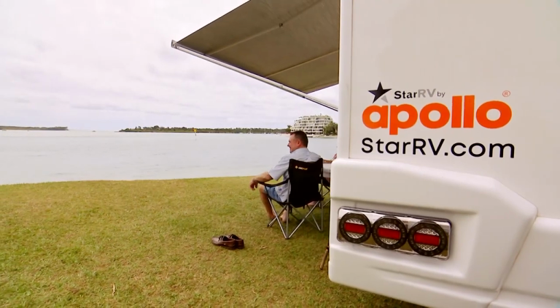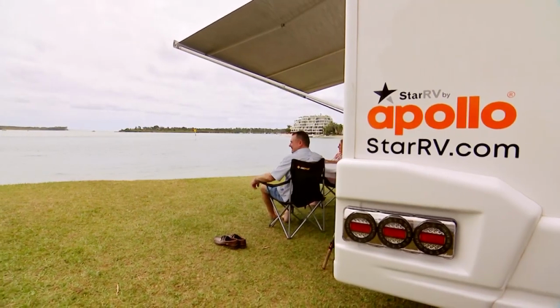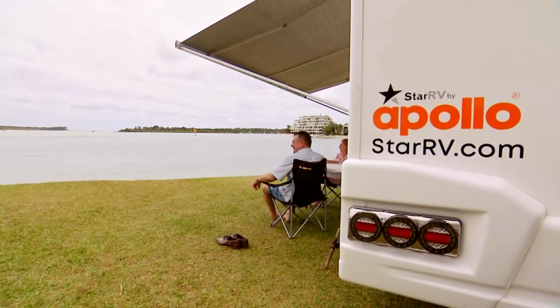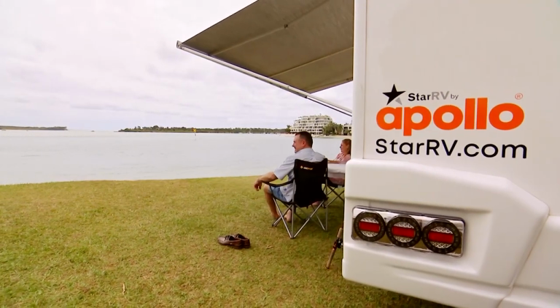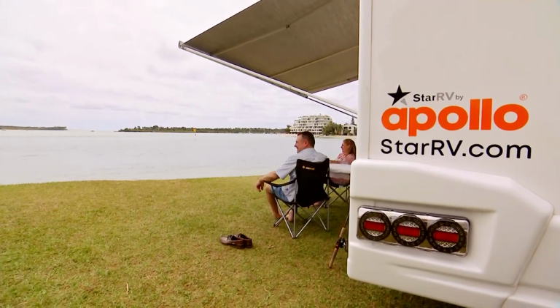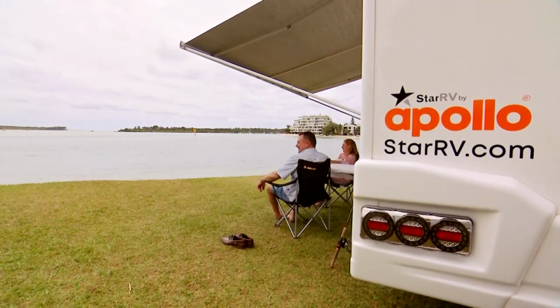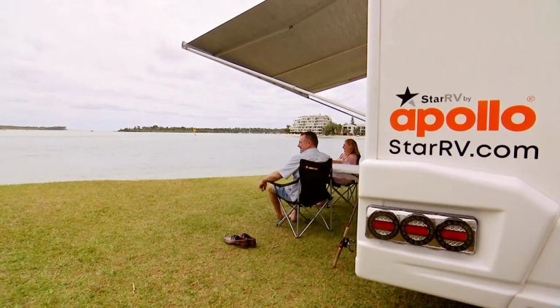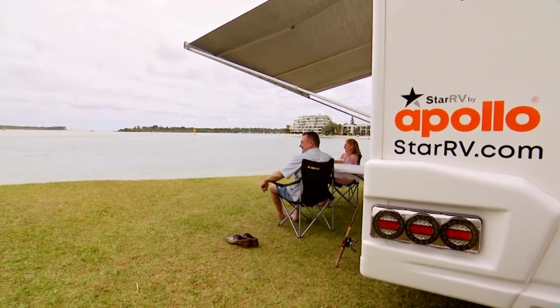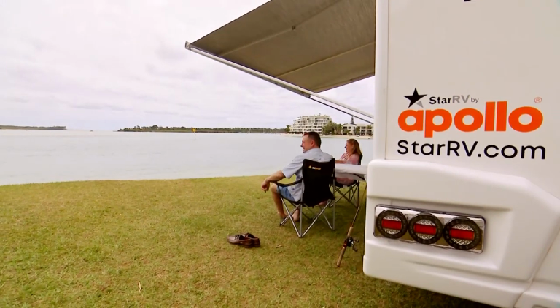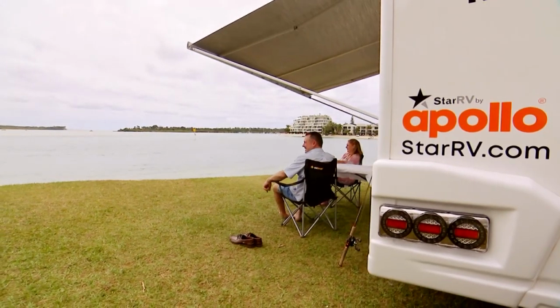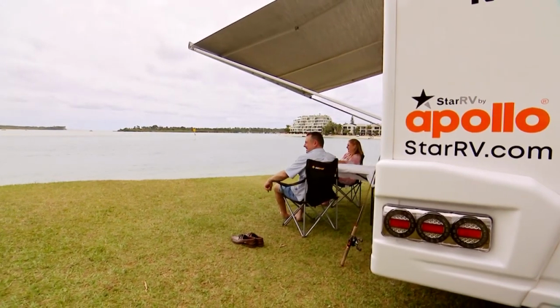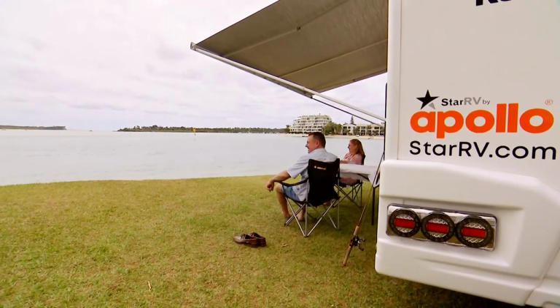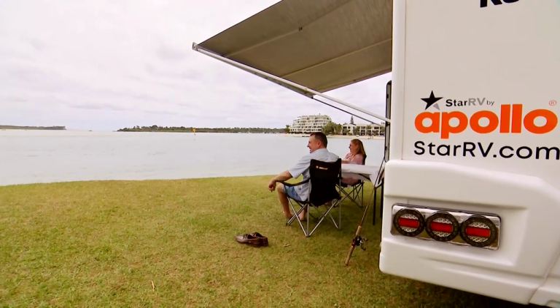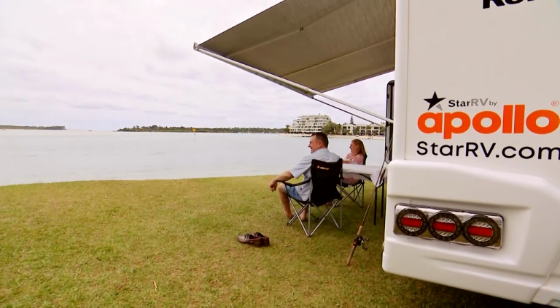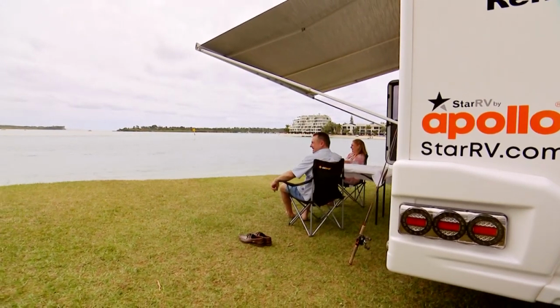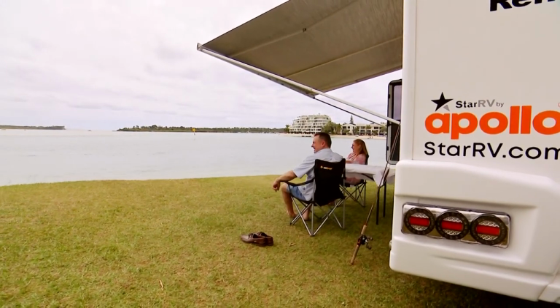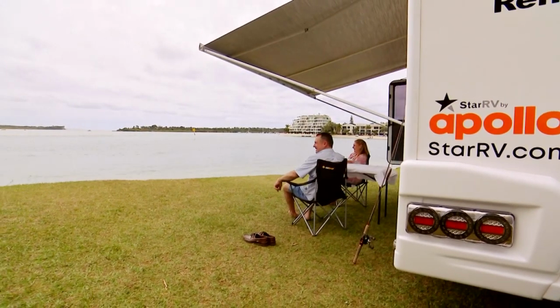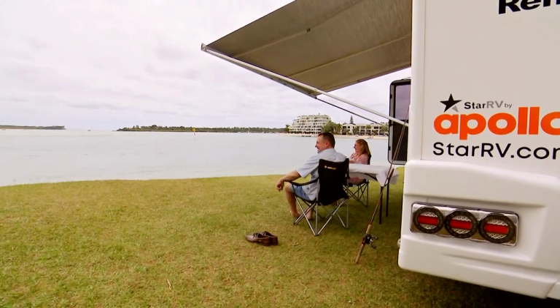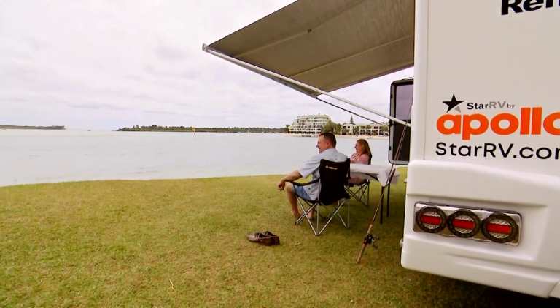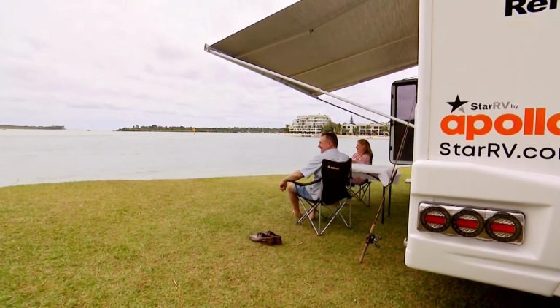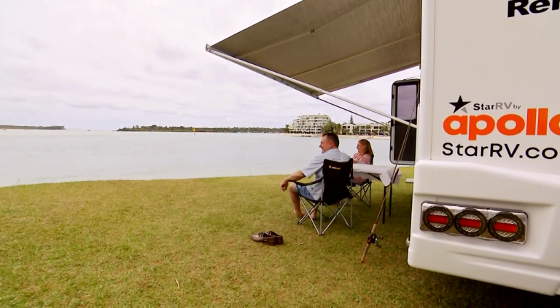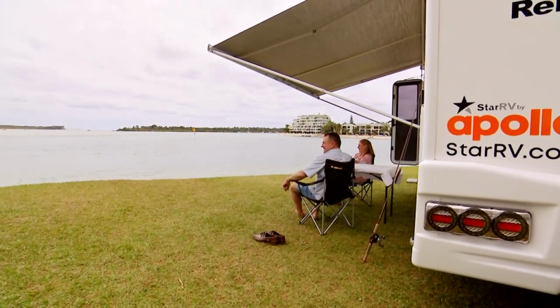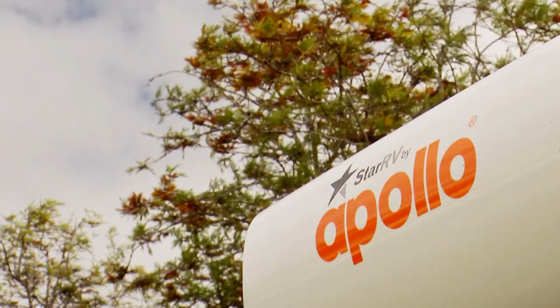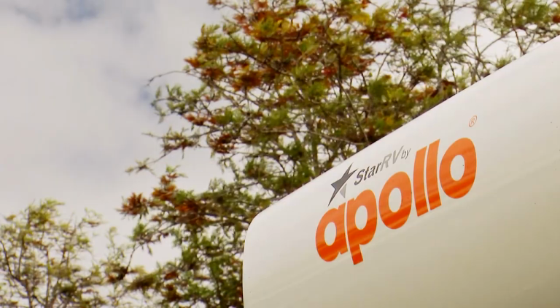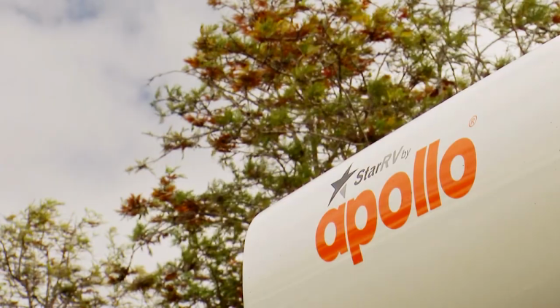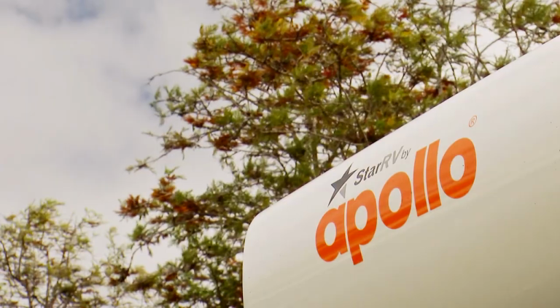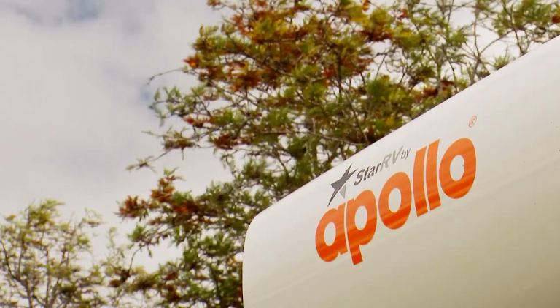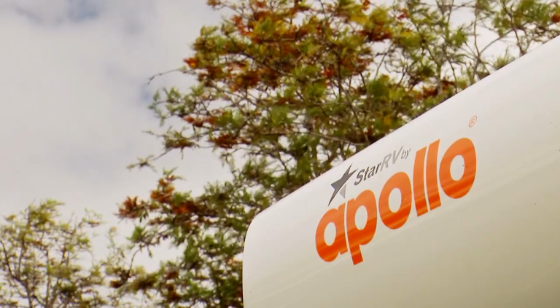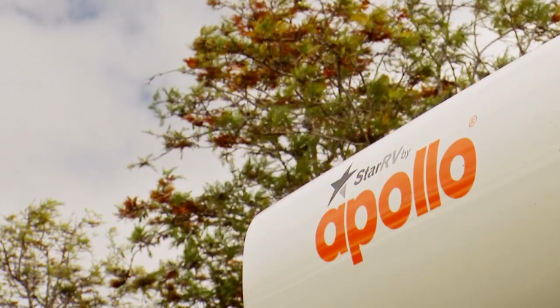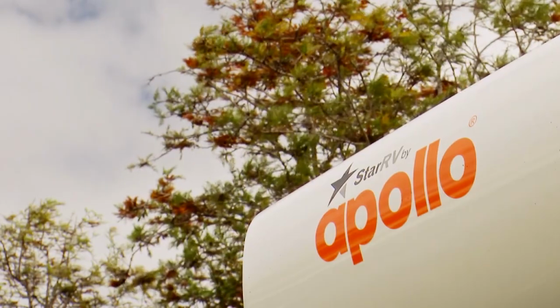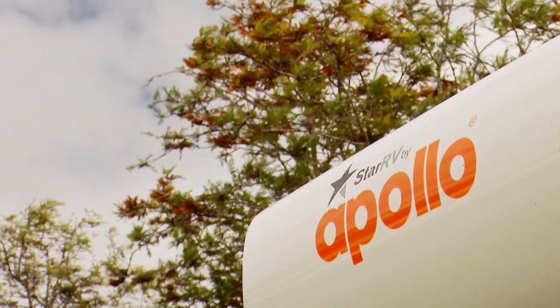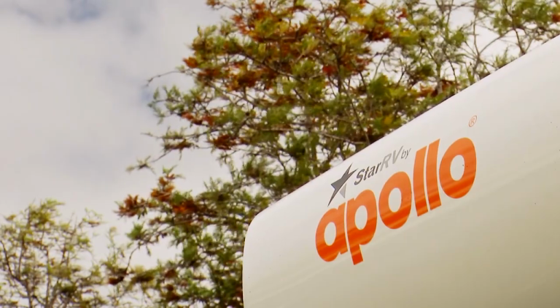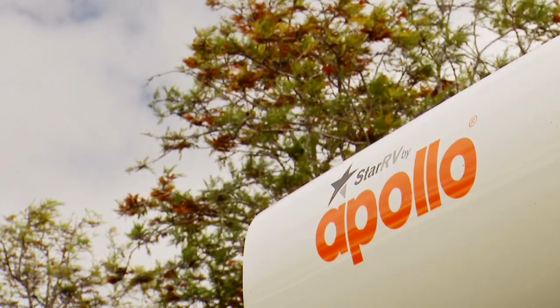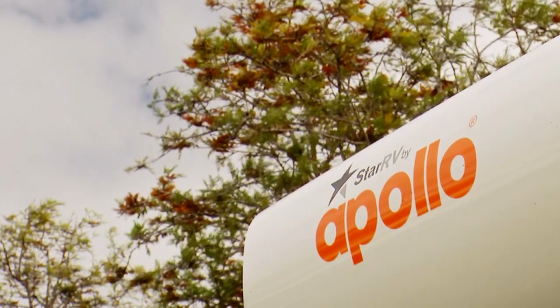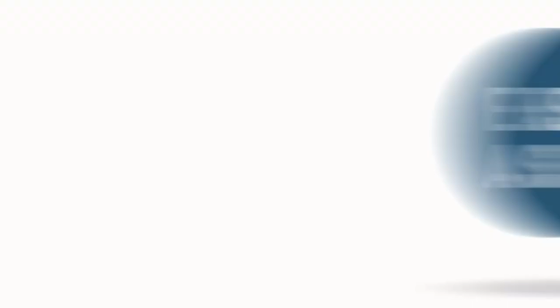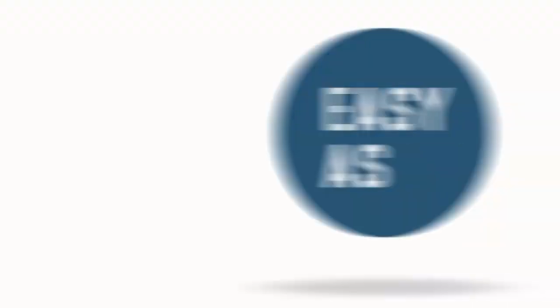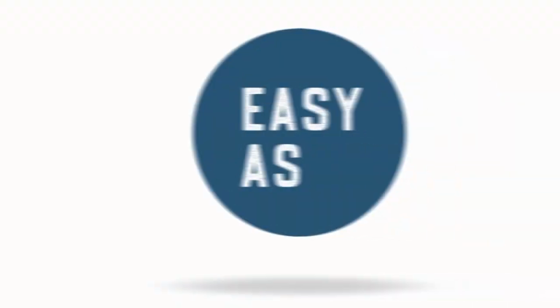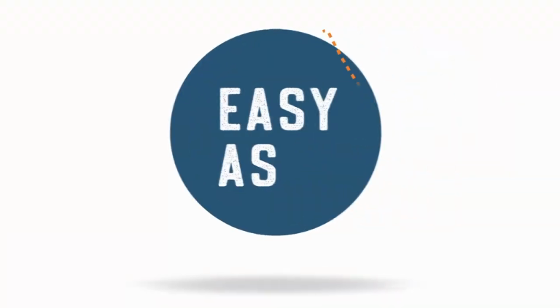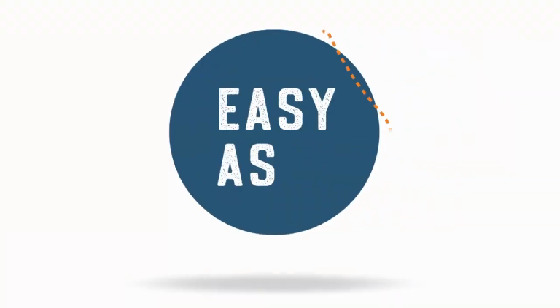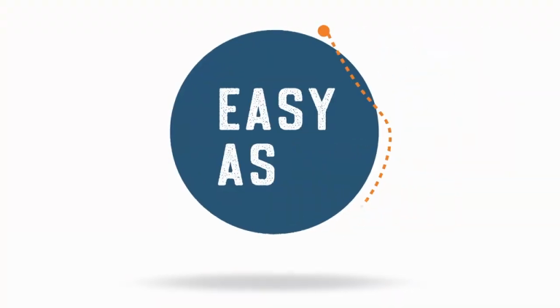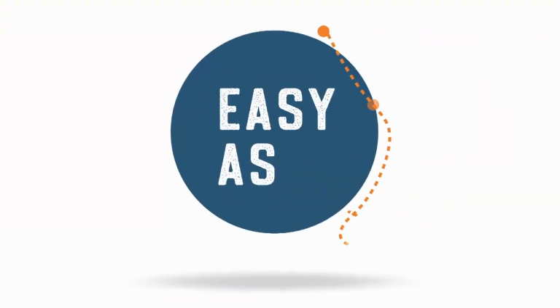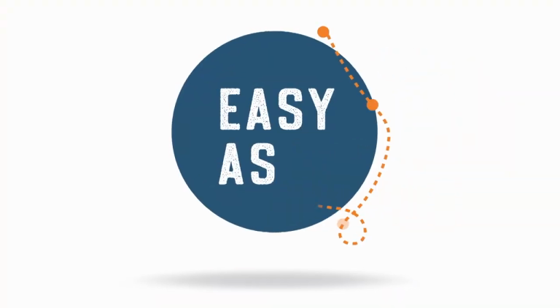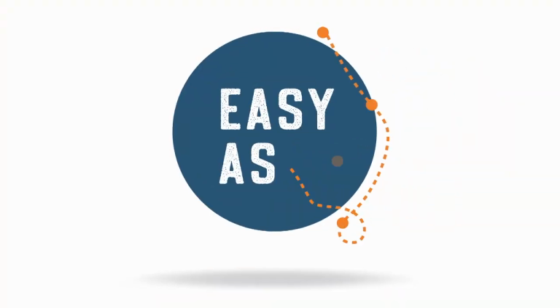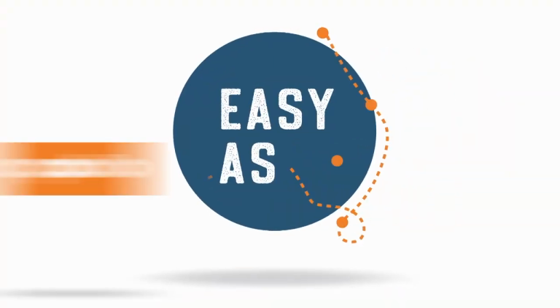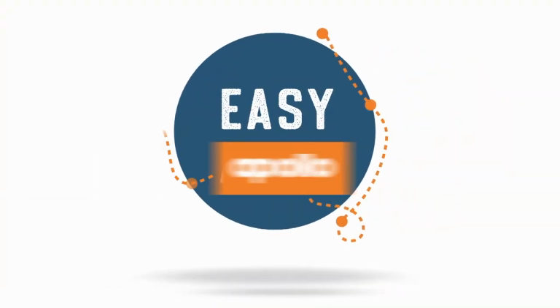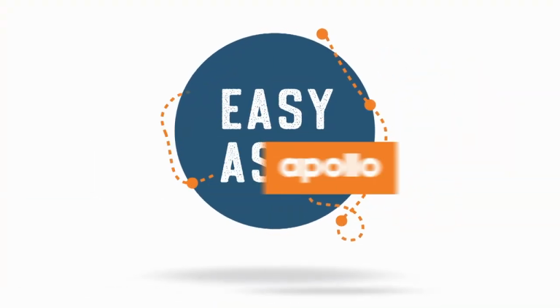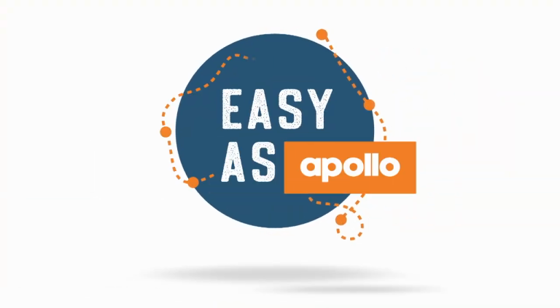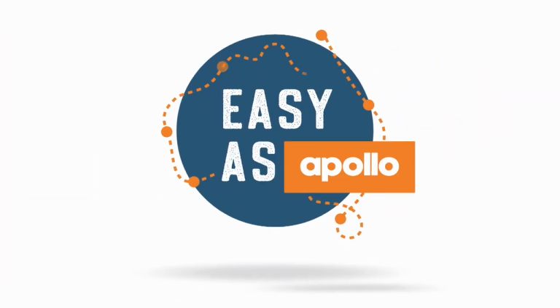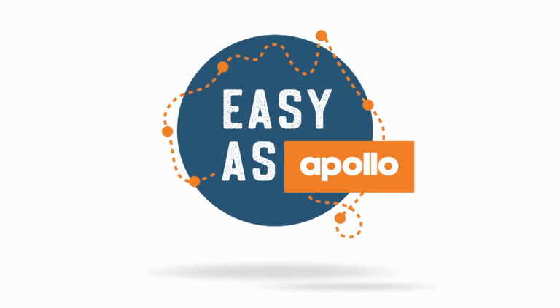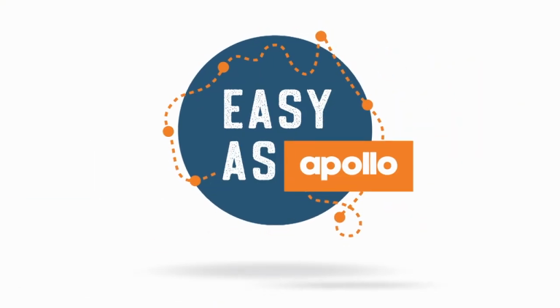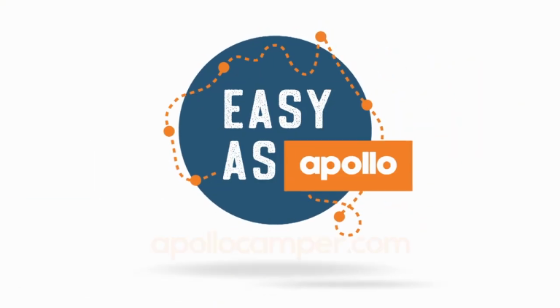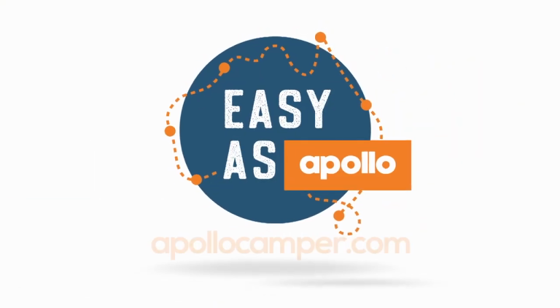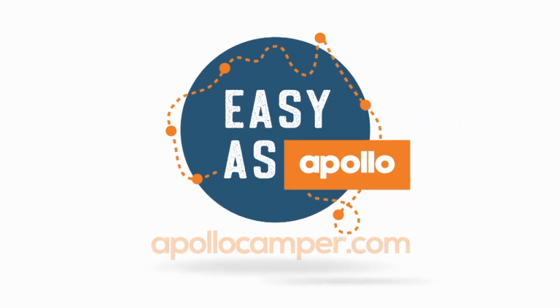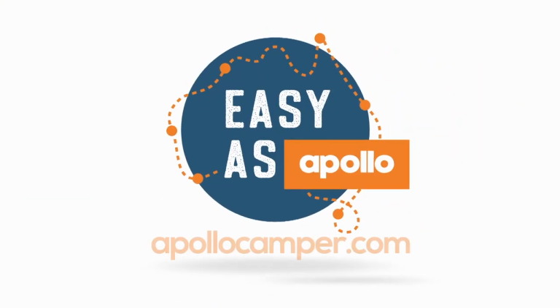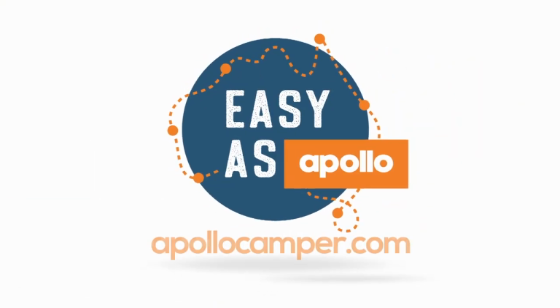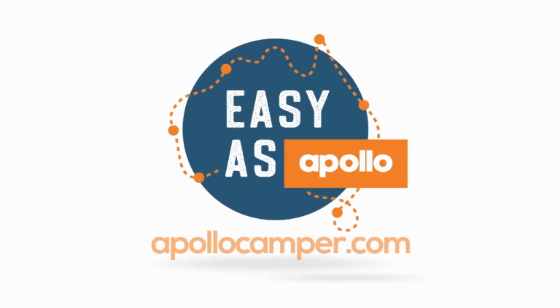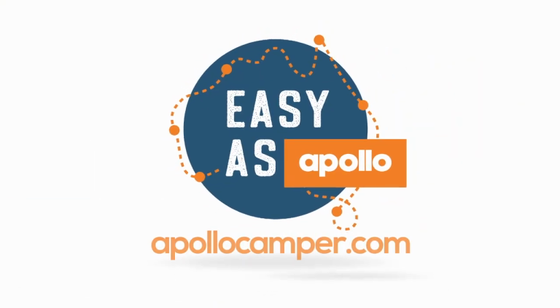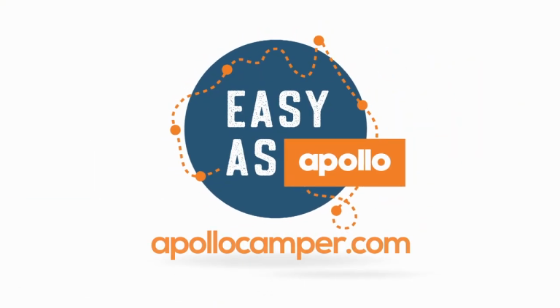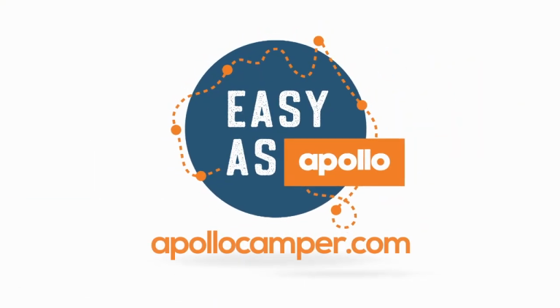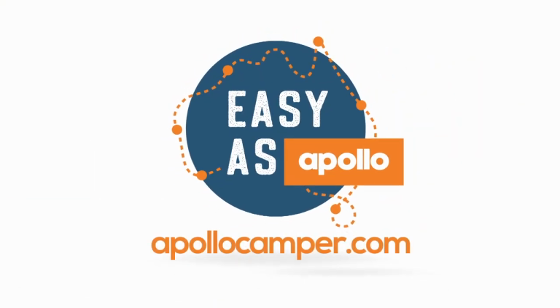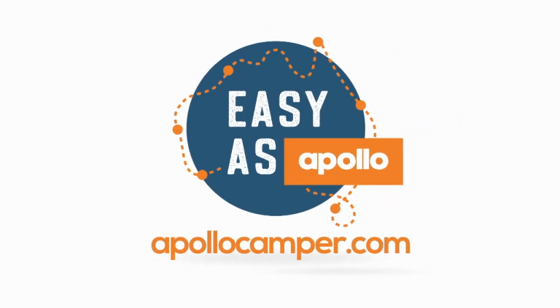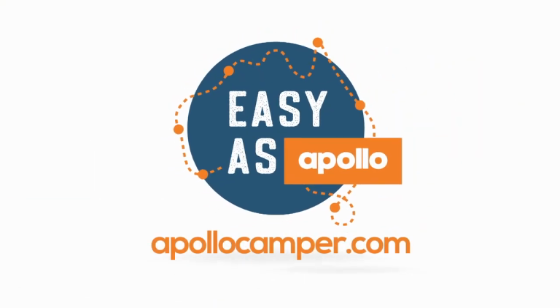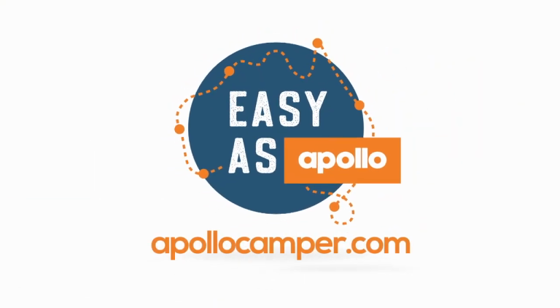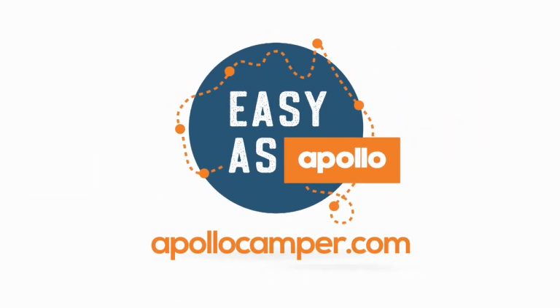For great rates on your next motorhome holiday with Apollo, book now at apollocamper.com.